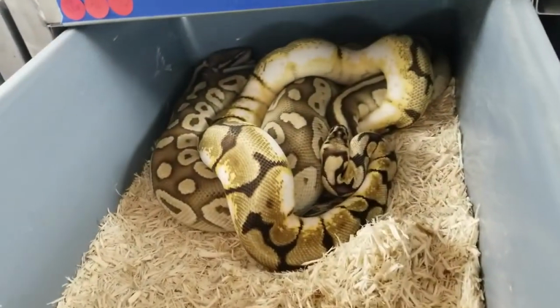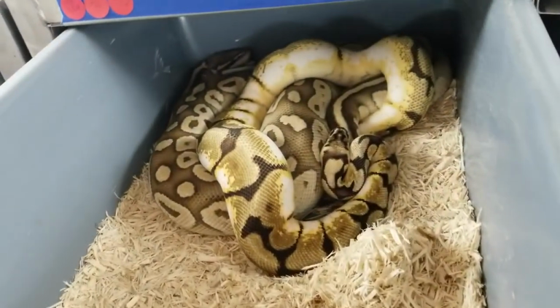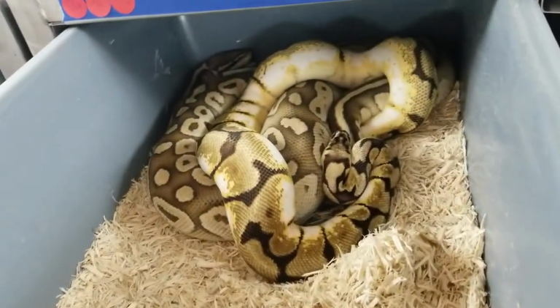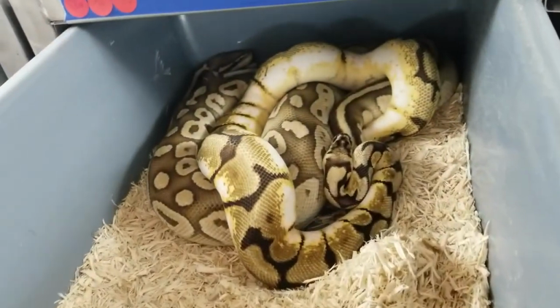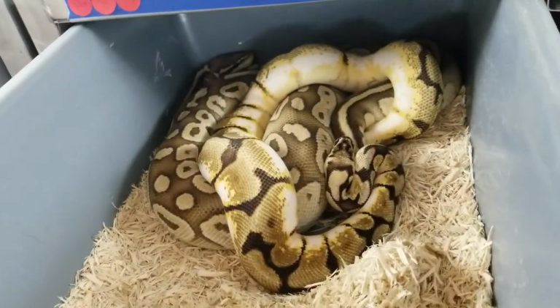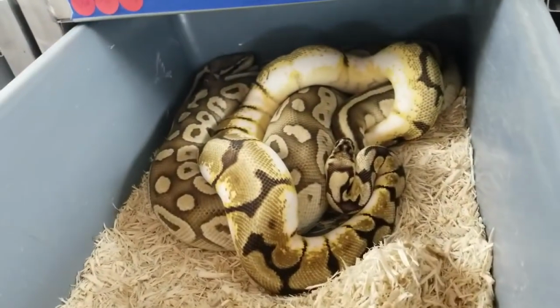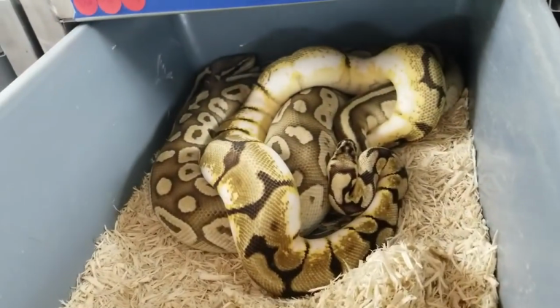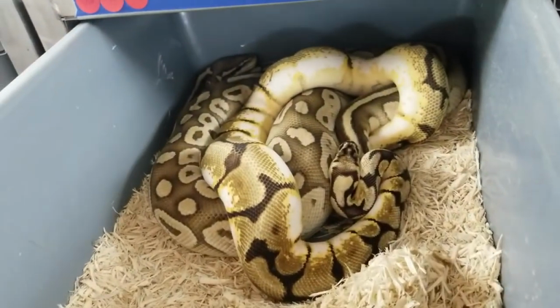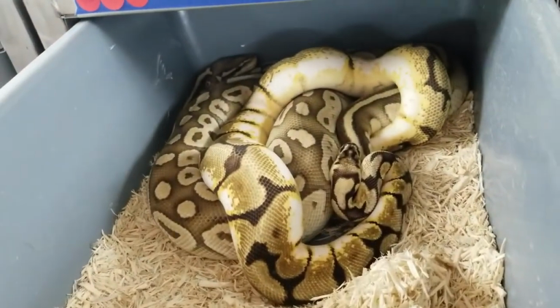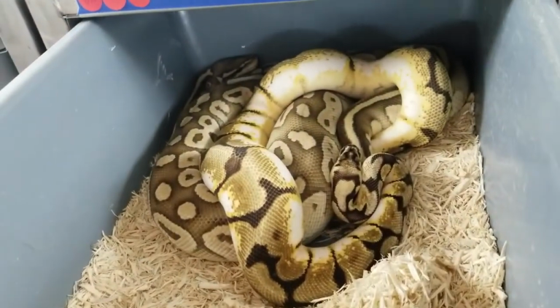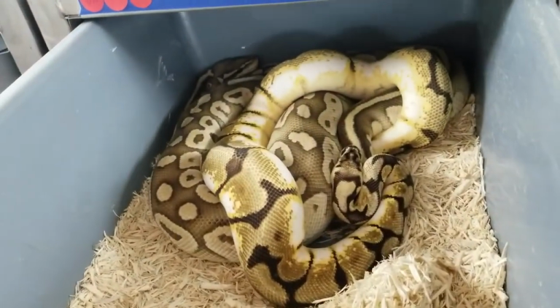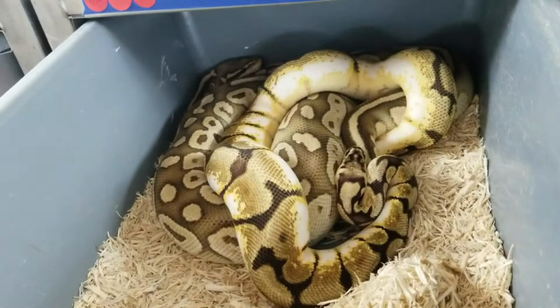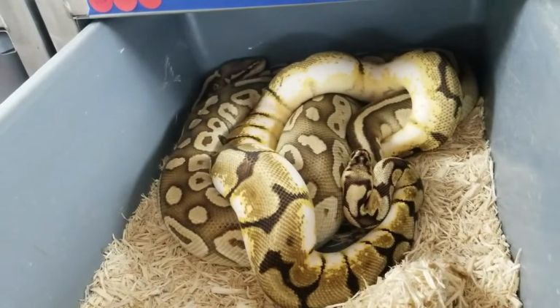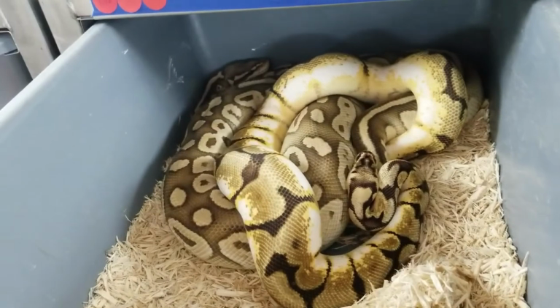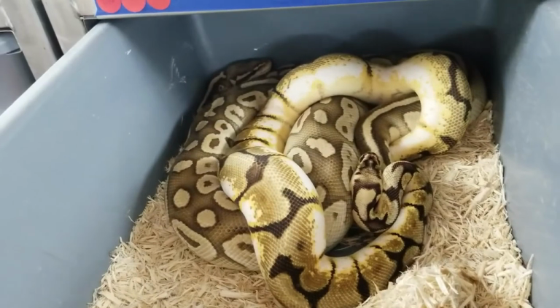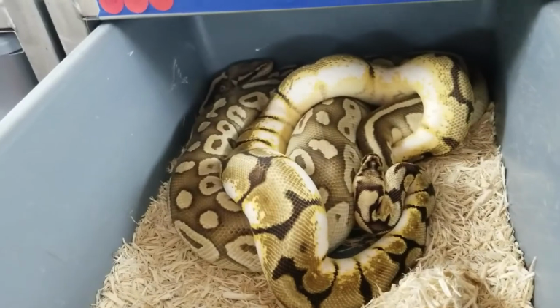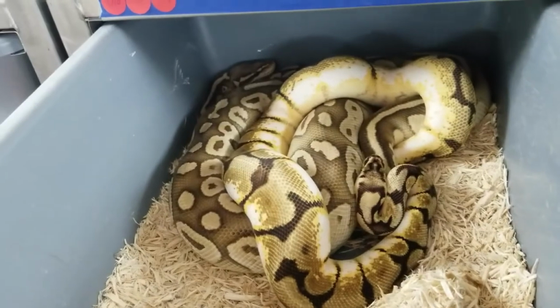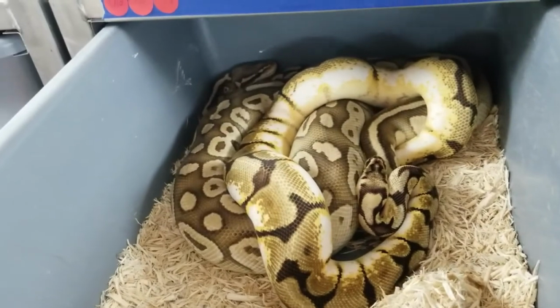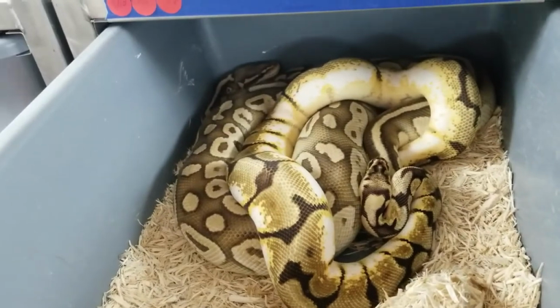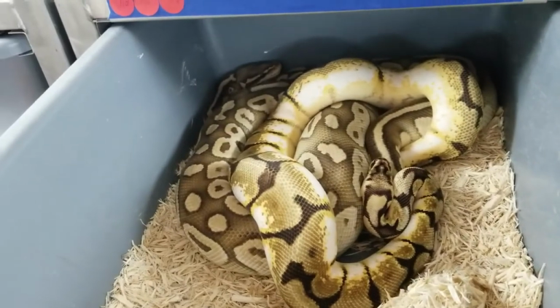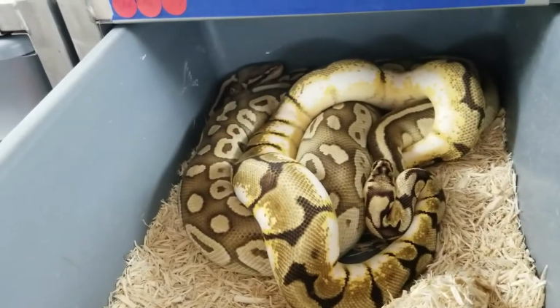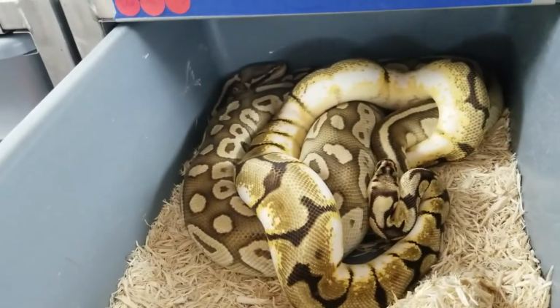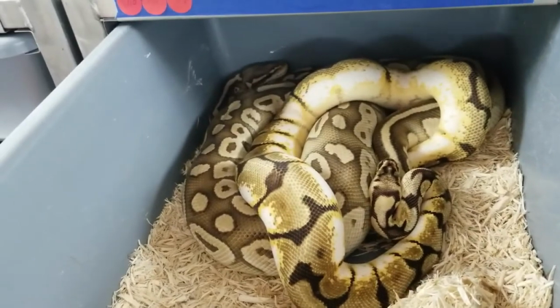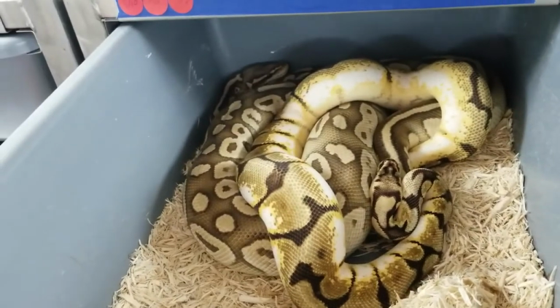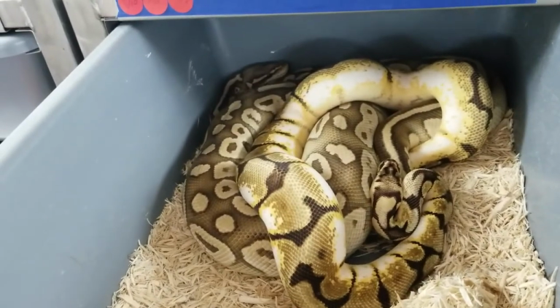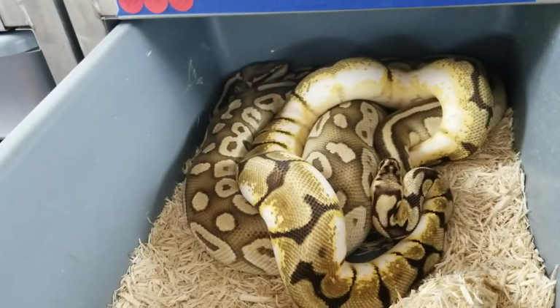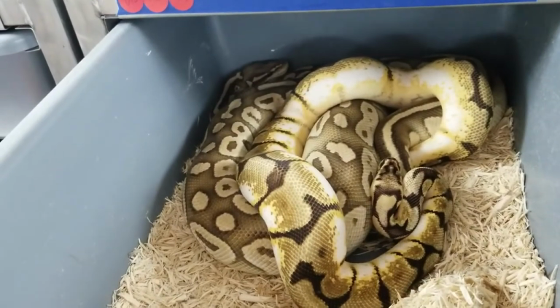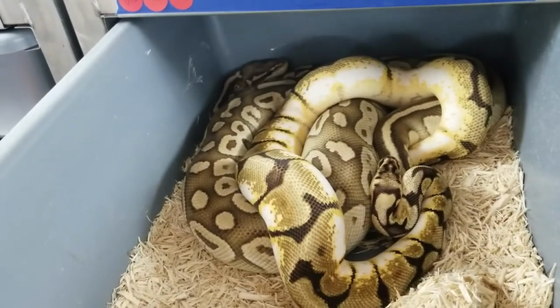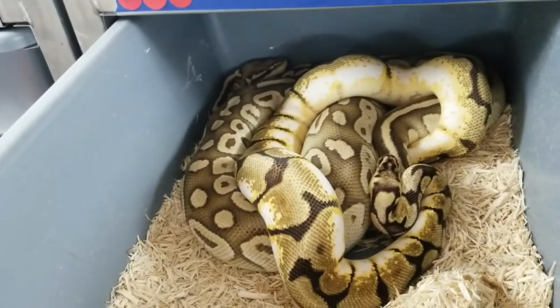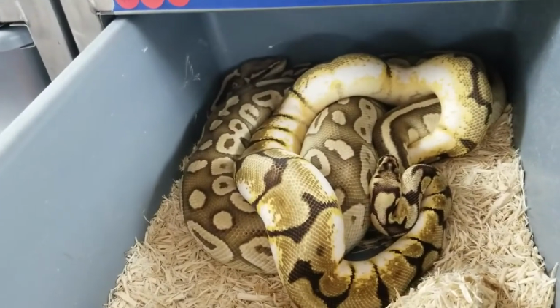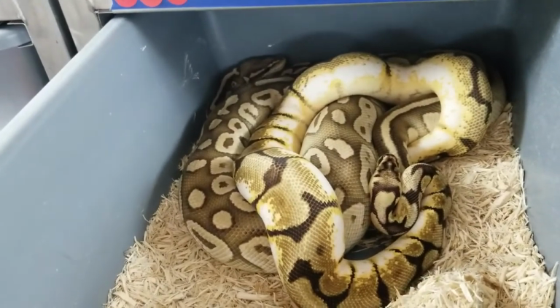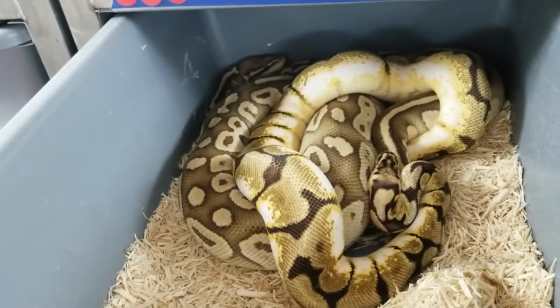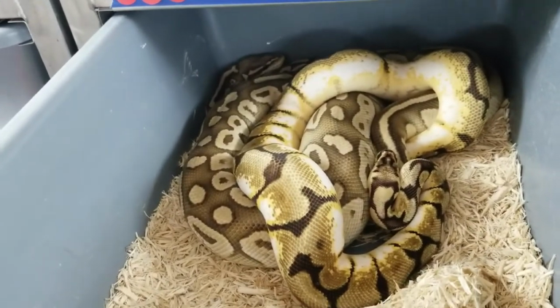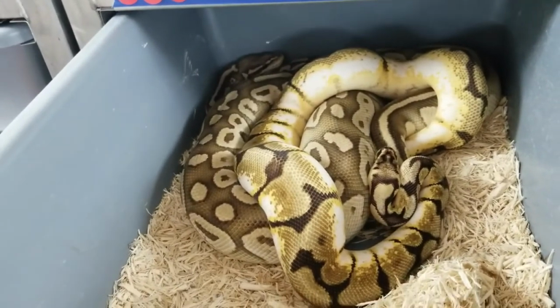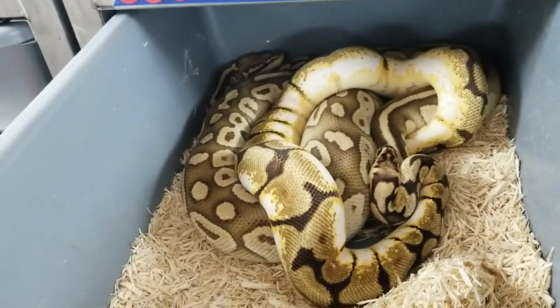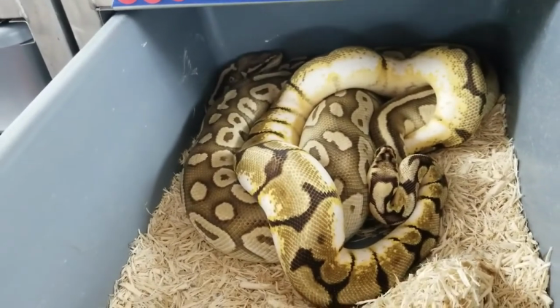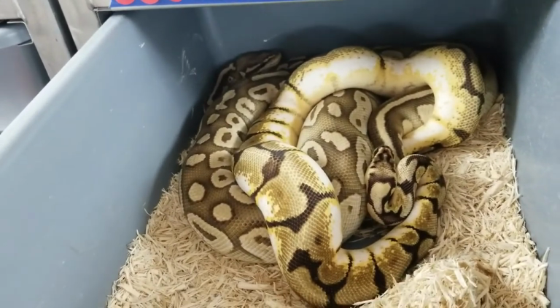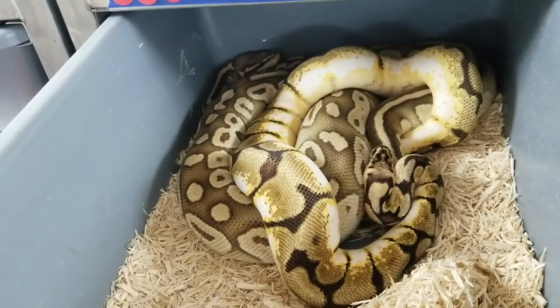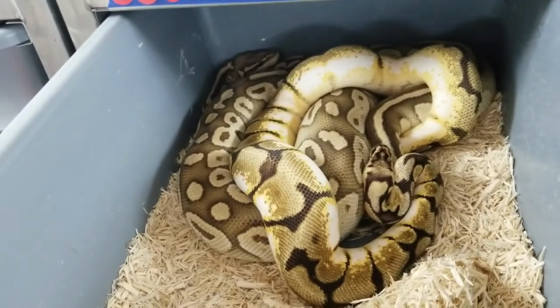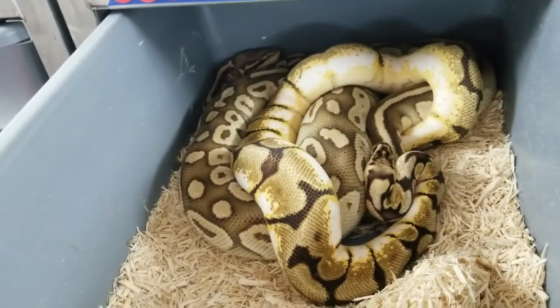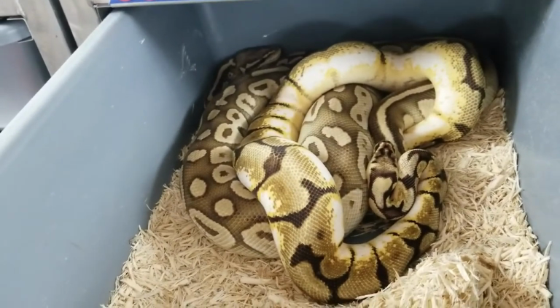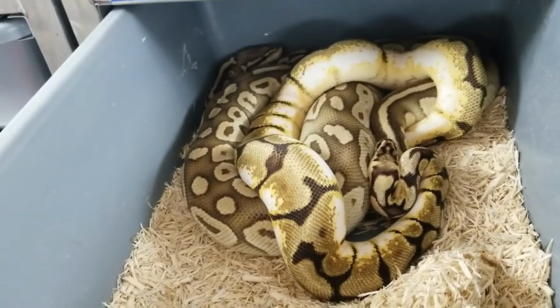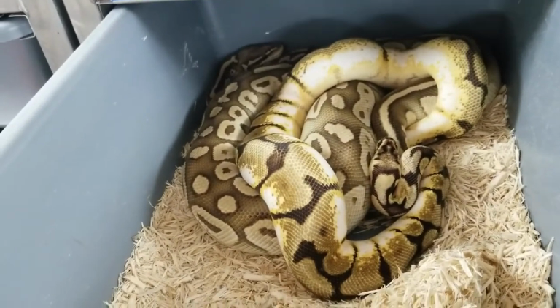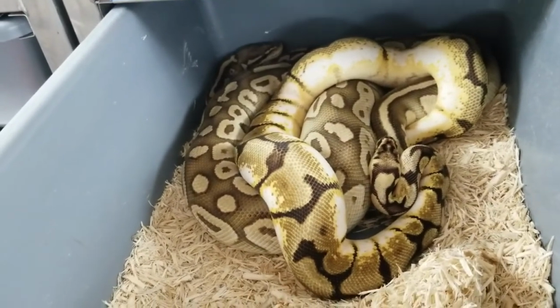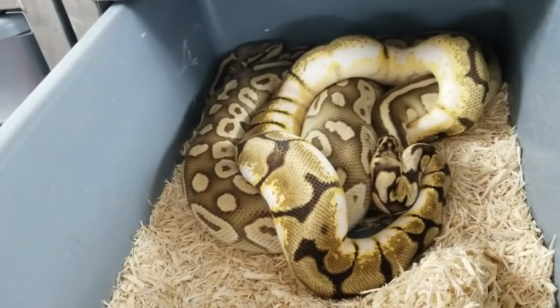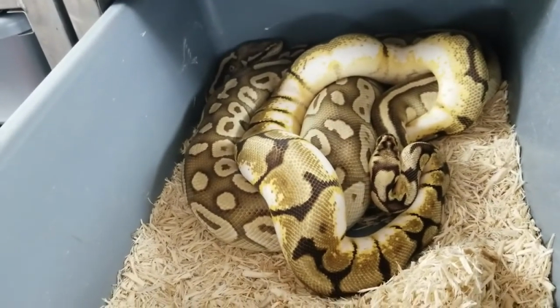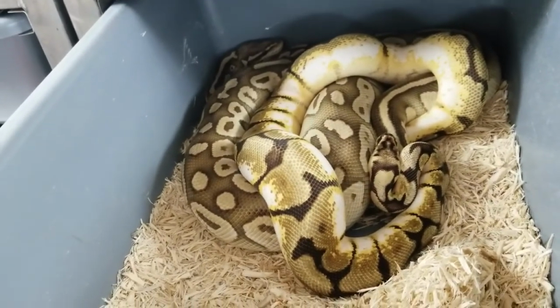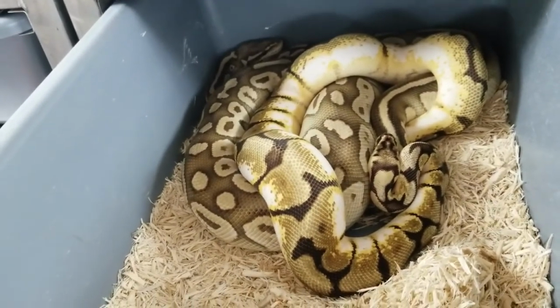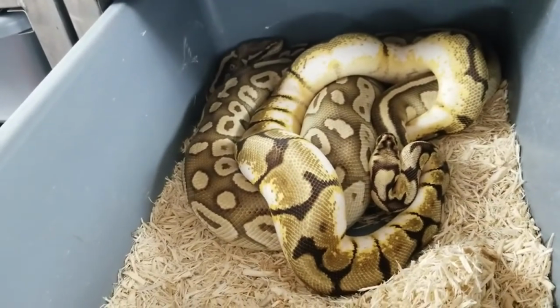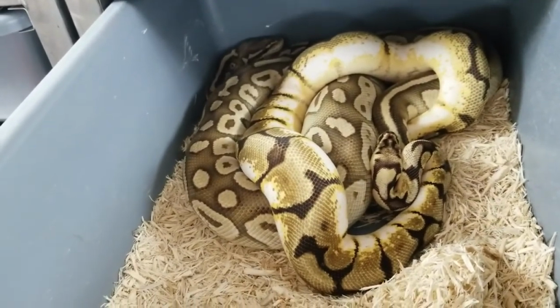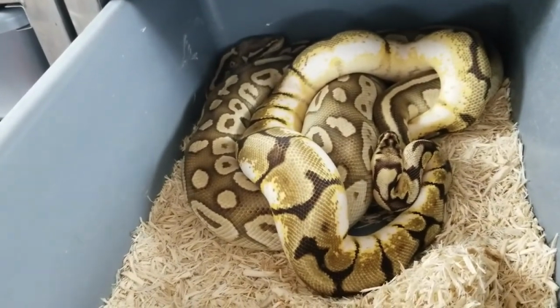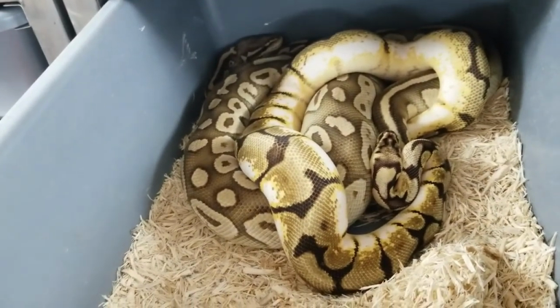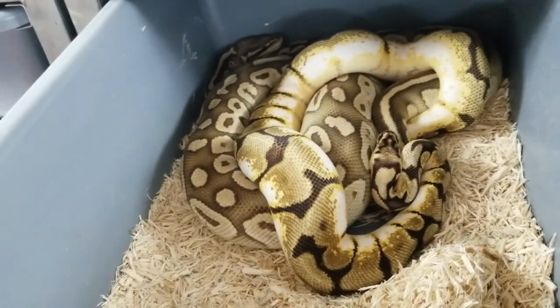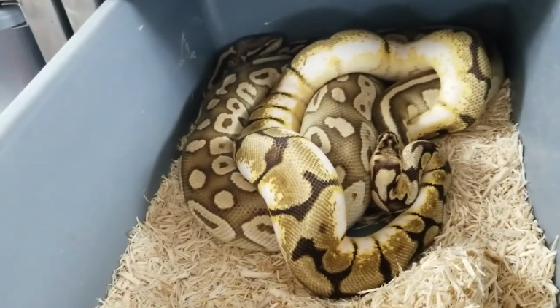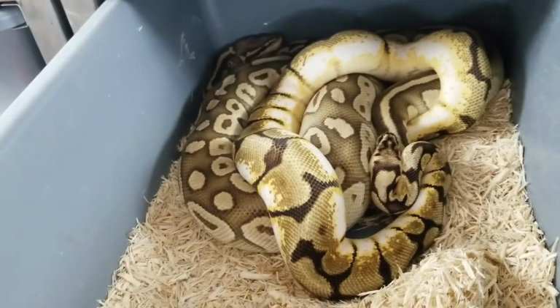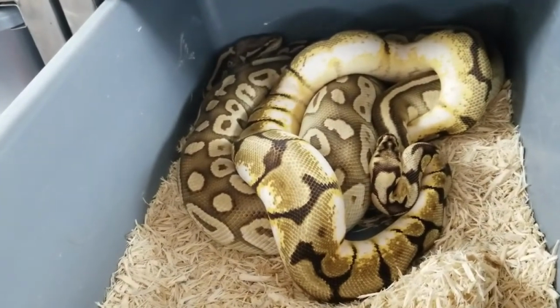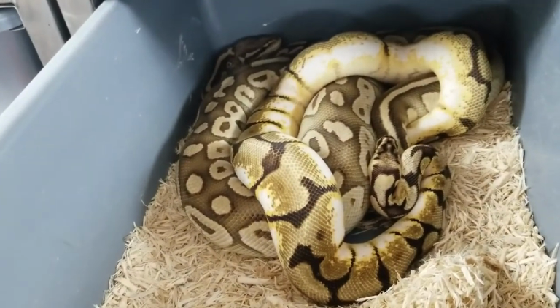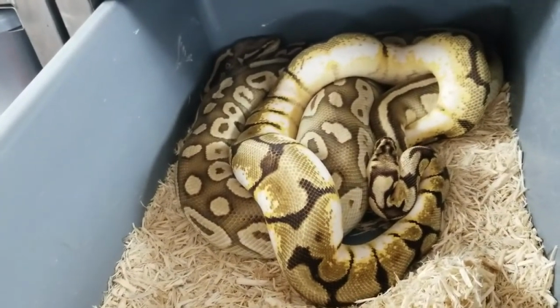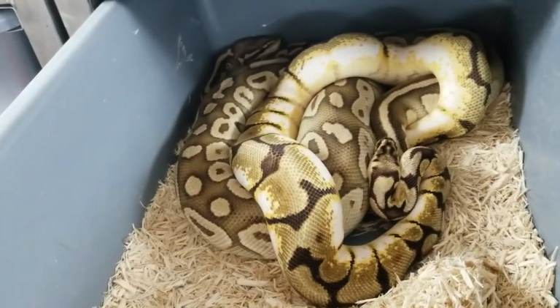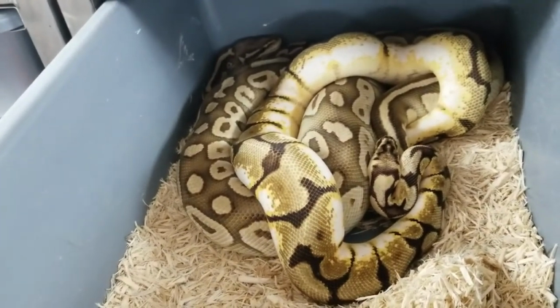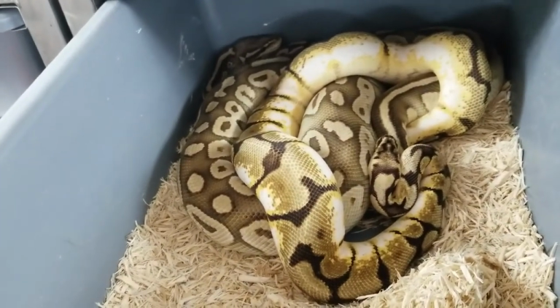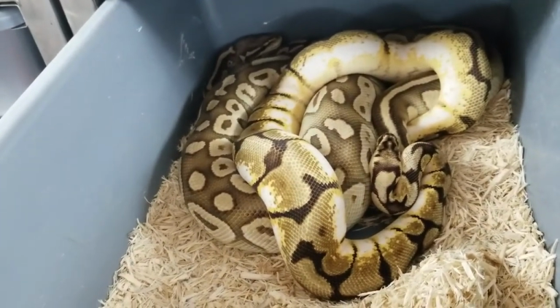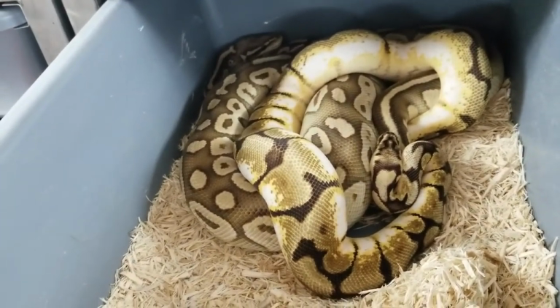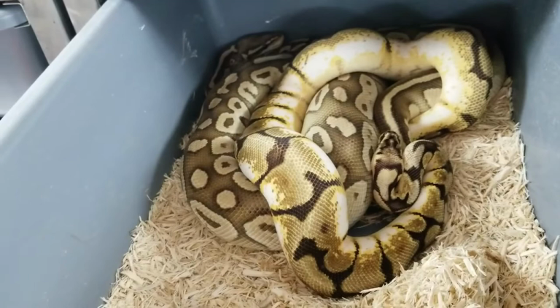This is an Orange Dream Bumblebee to Lesser Pastel.